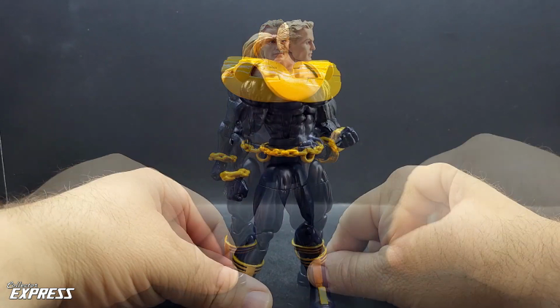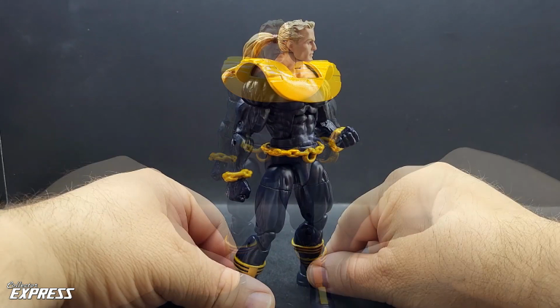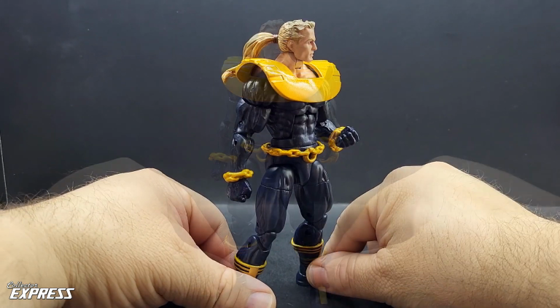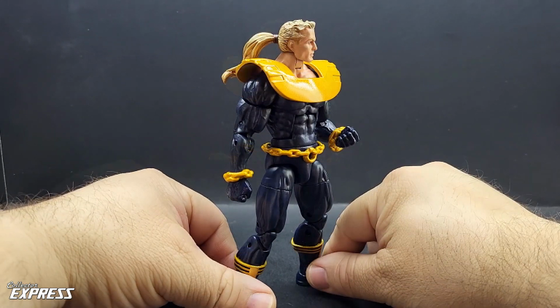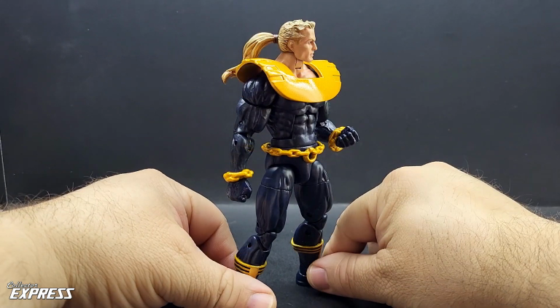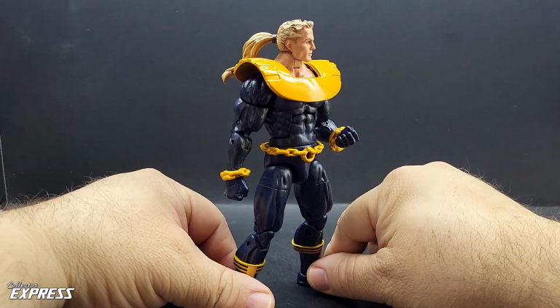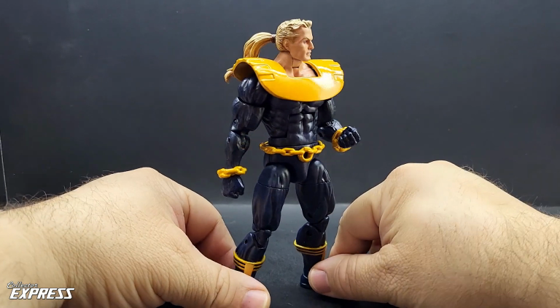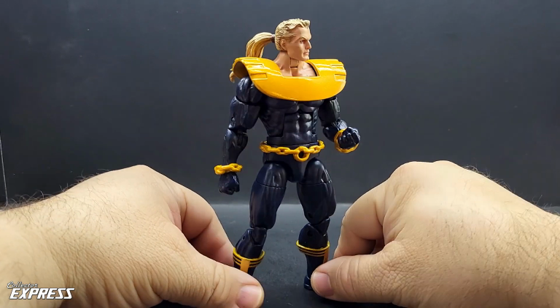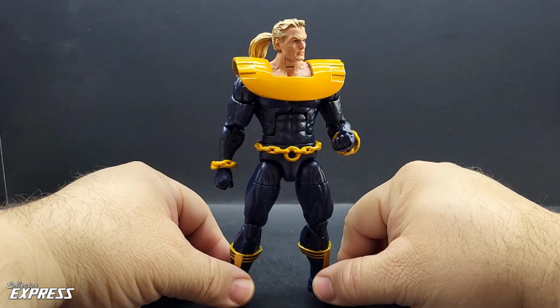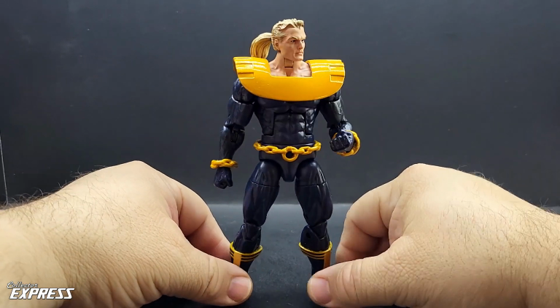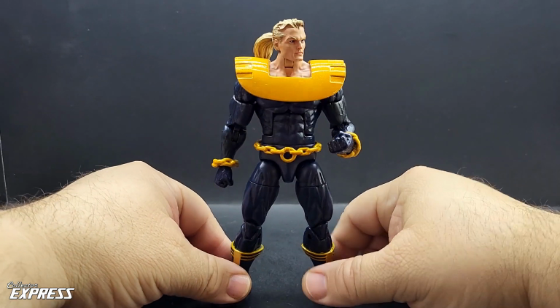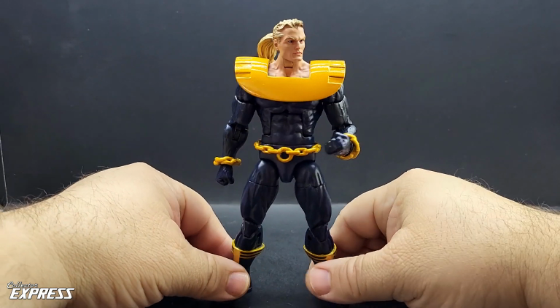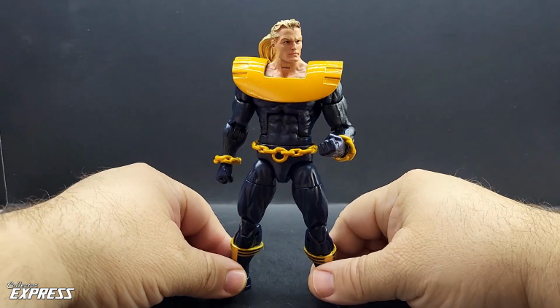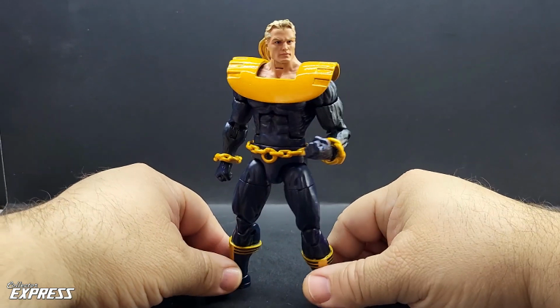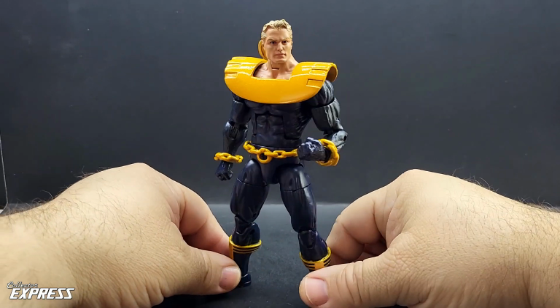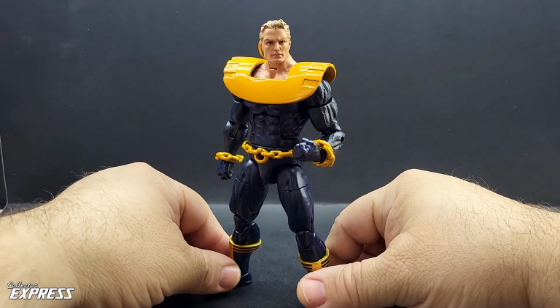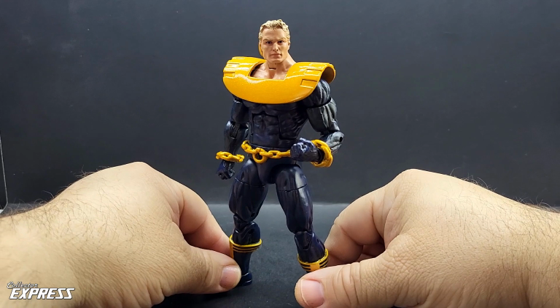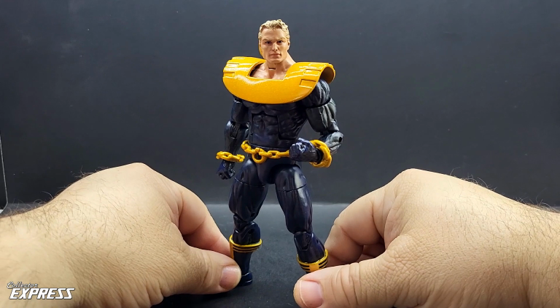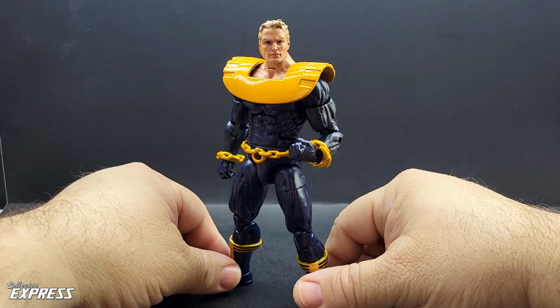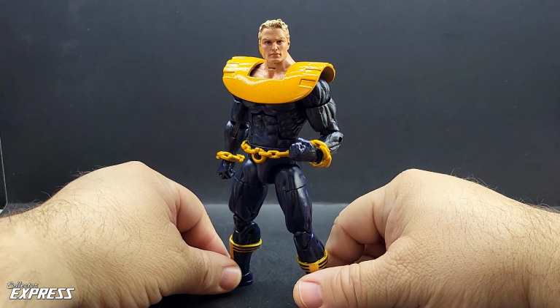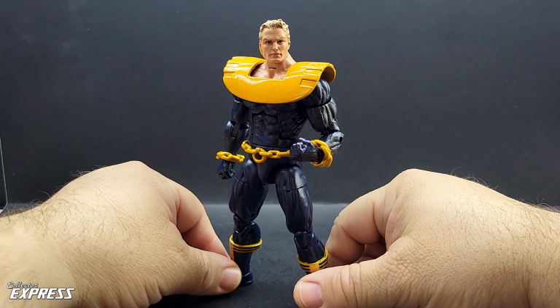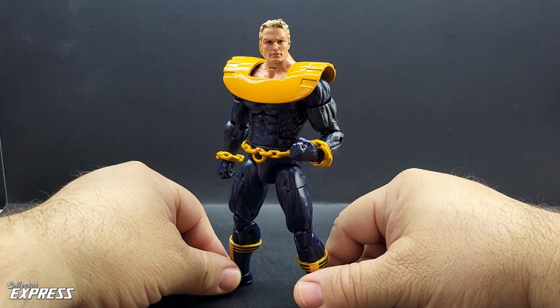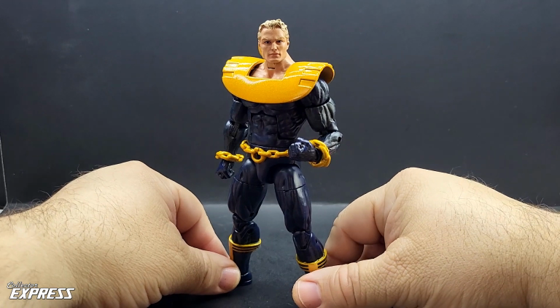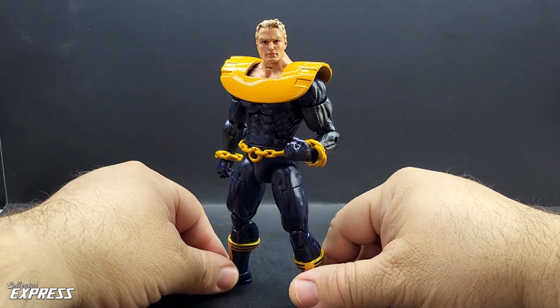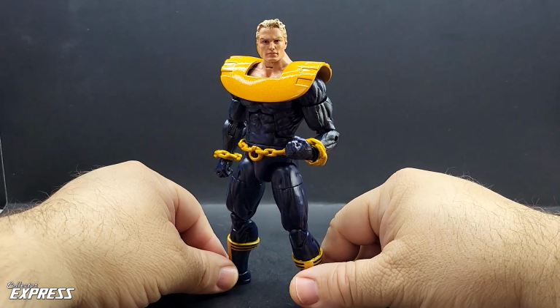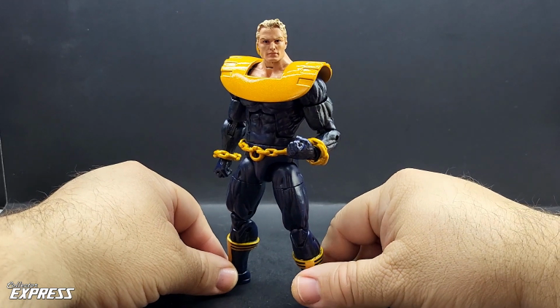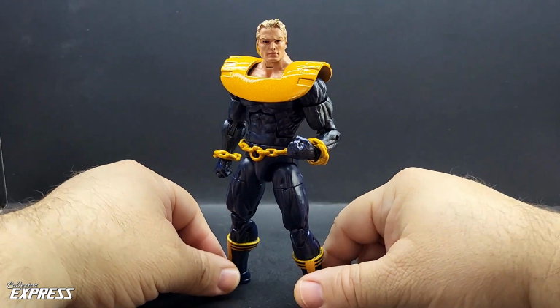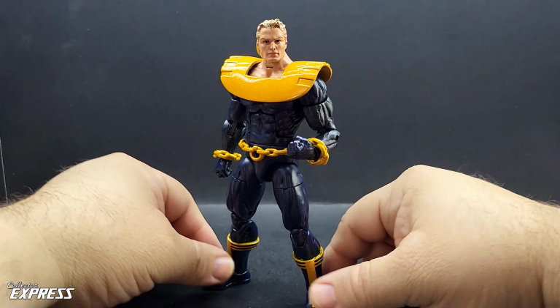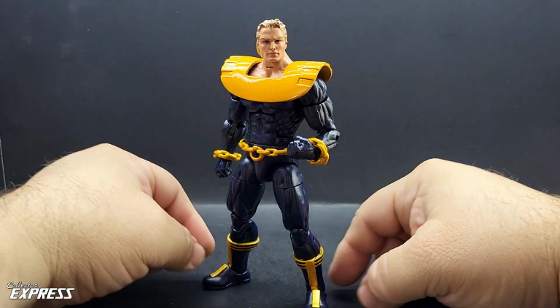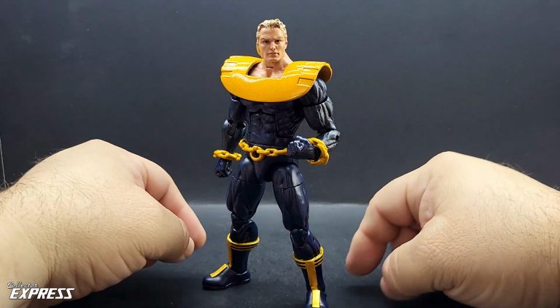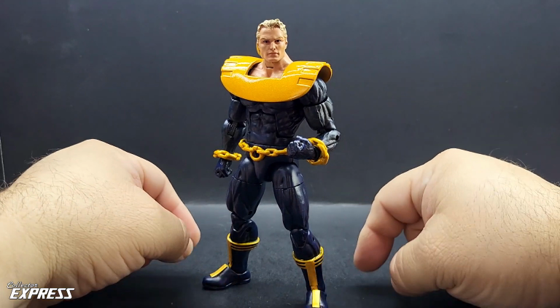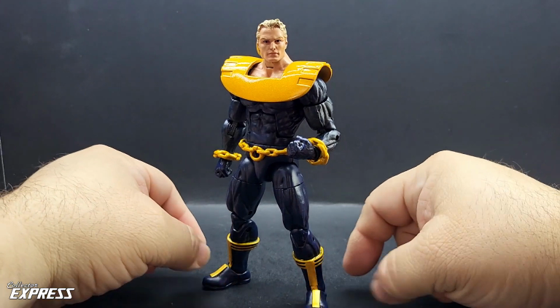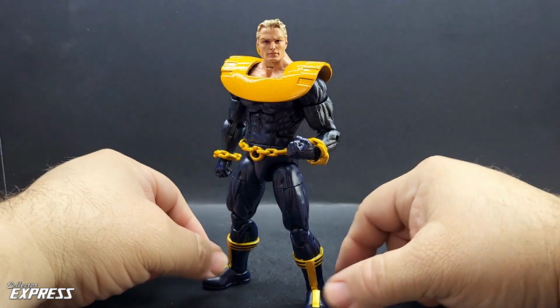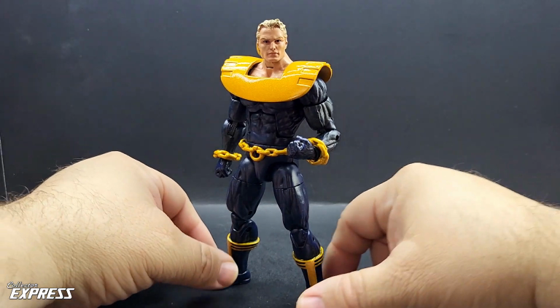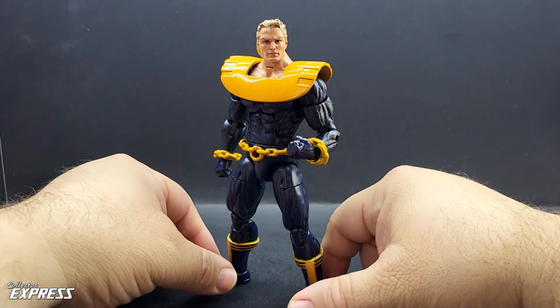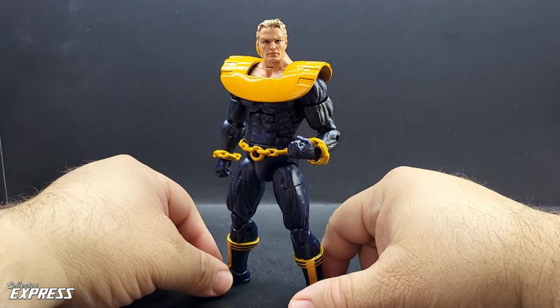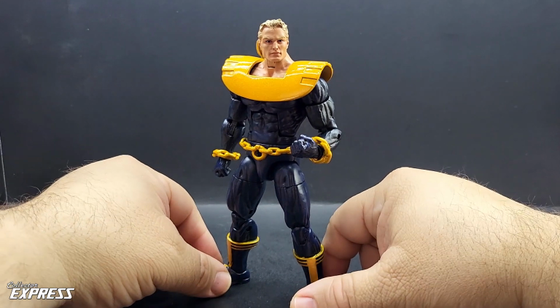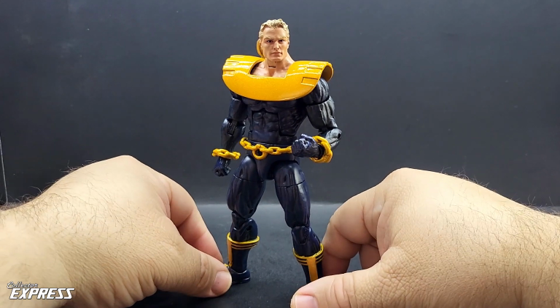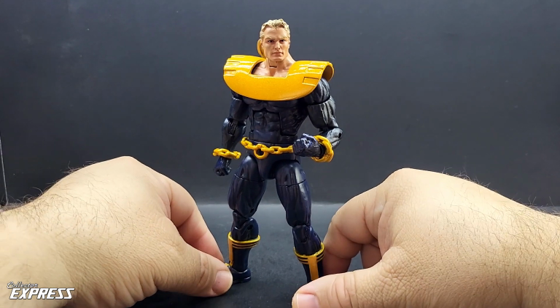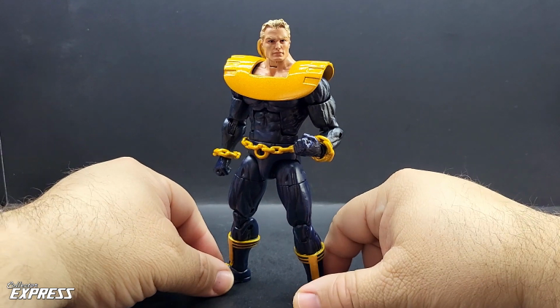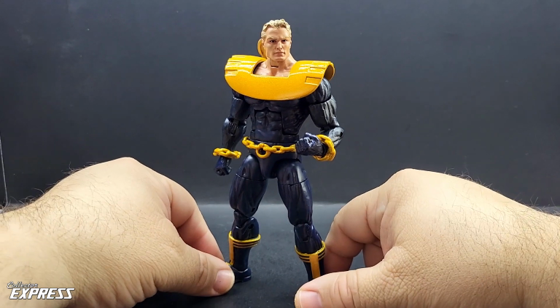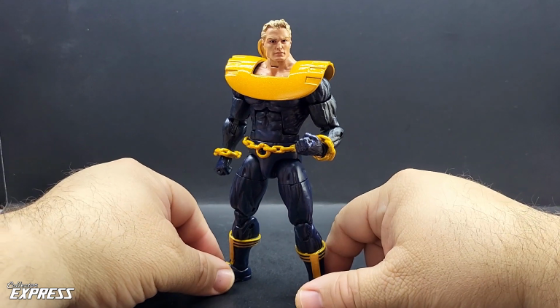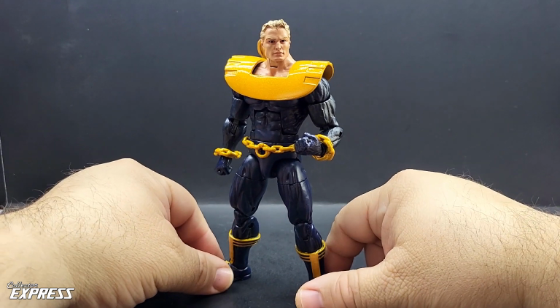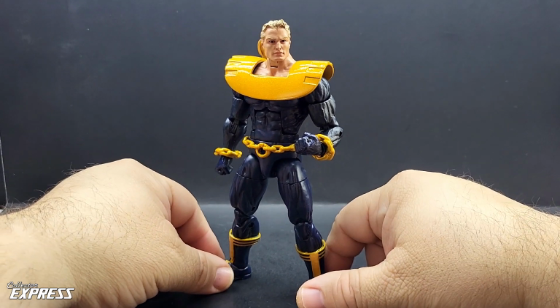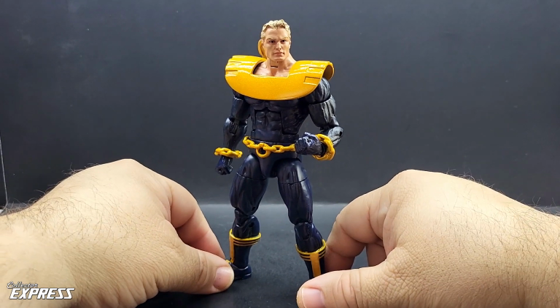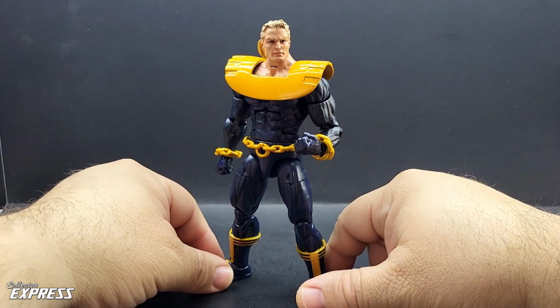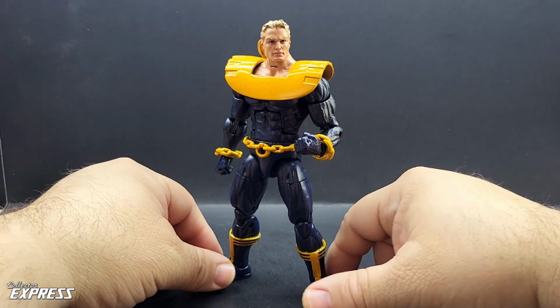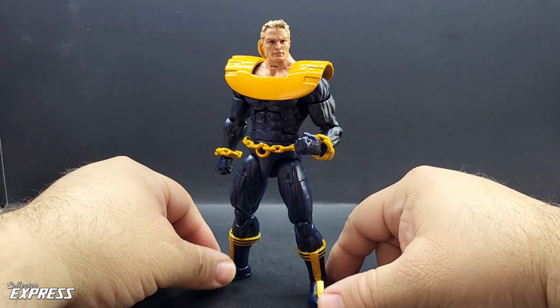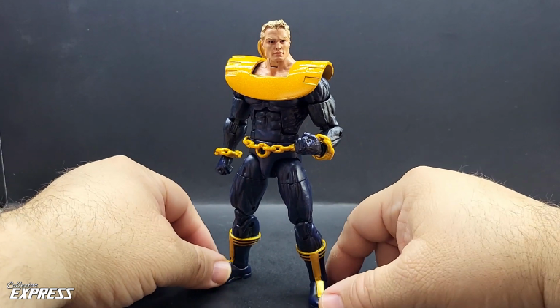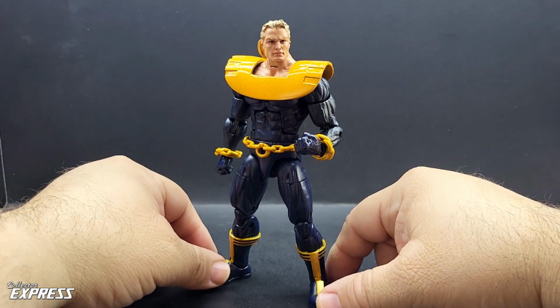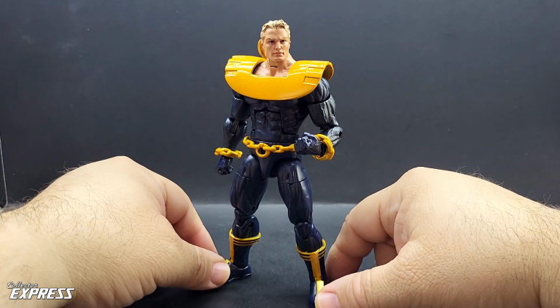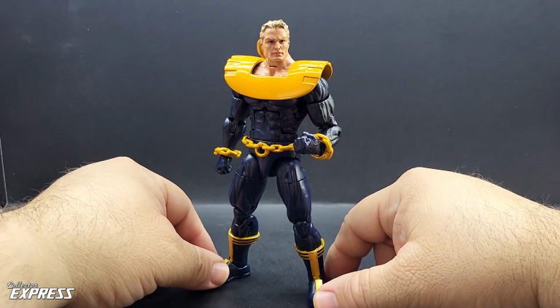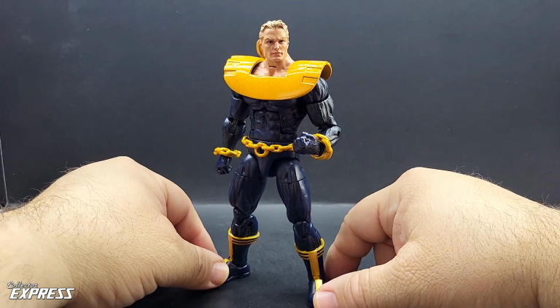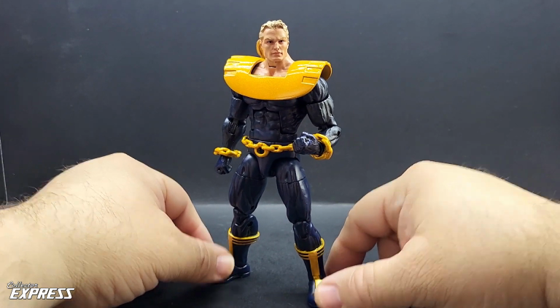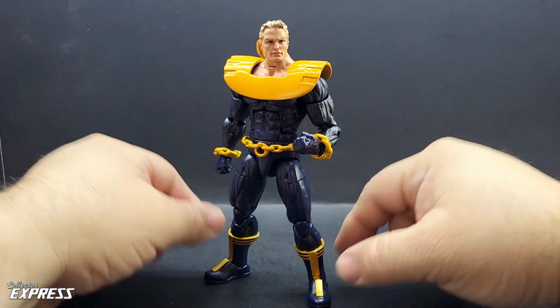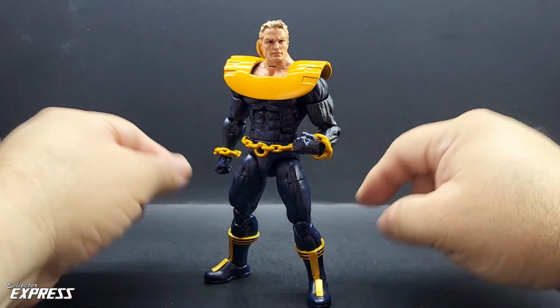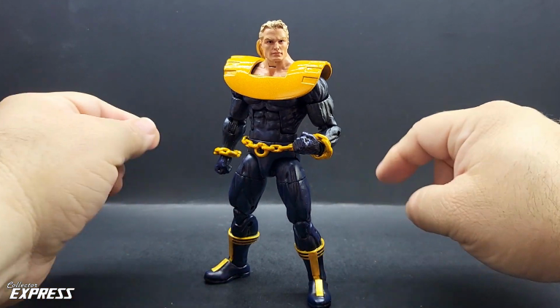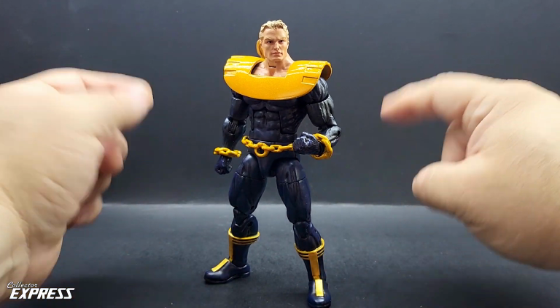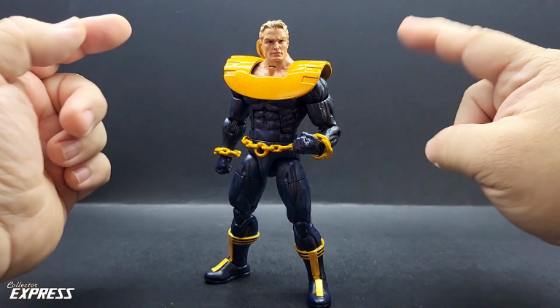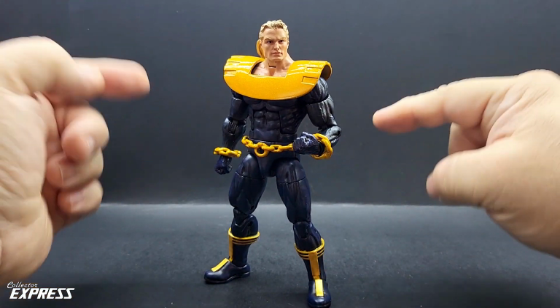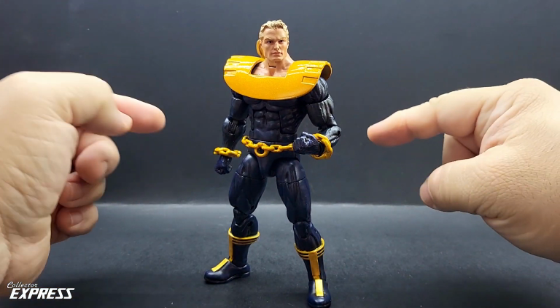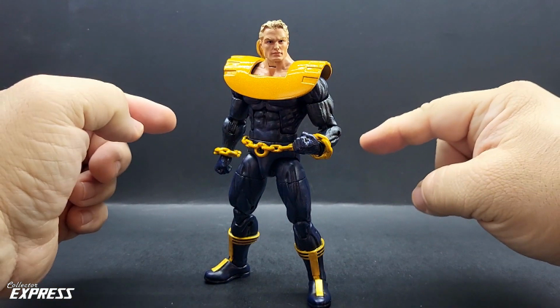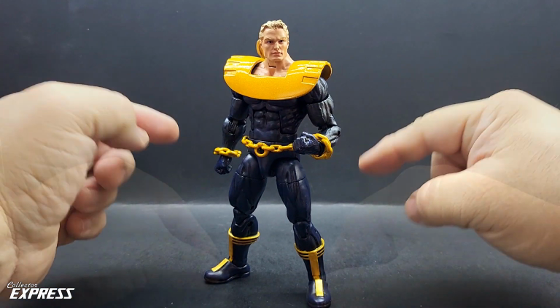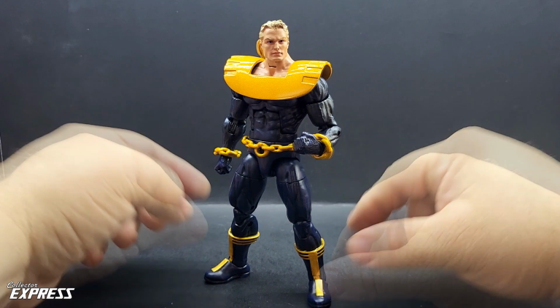He was the leader of the Ultra Force. If you've ever seen the cartoon, there's a comic book based on that as well.